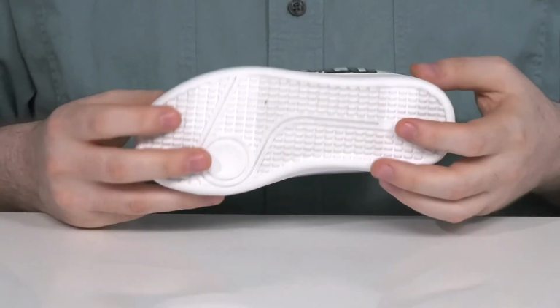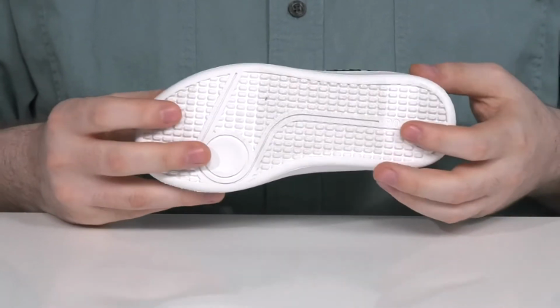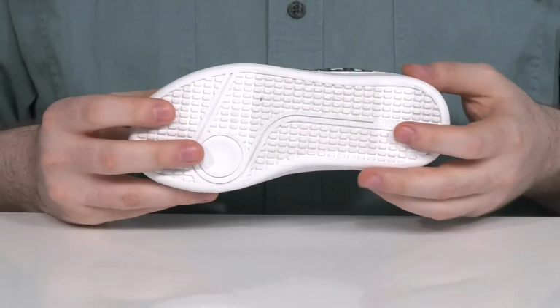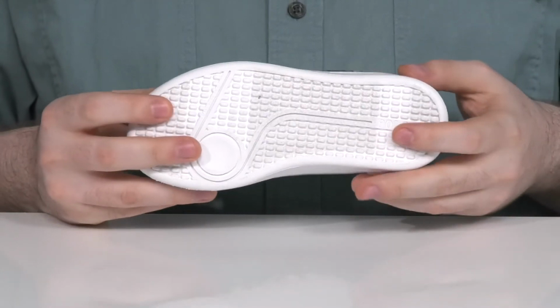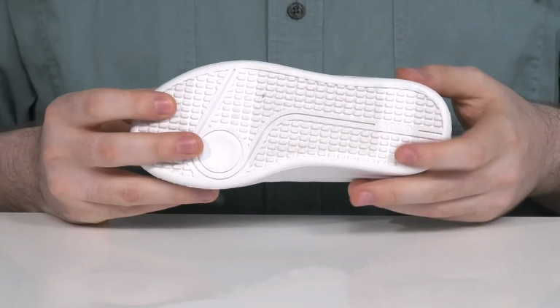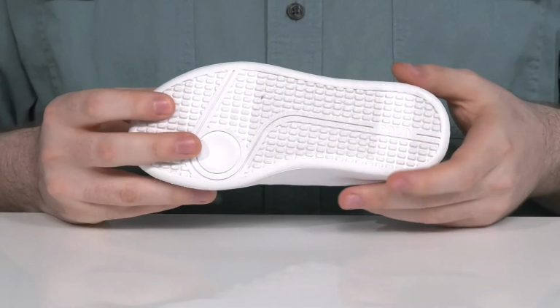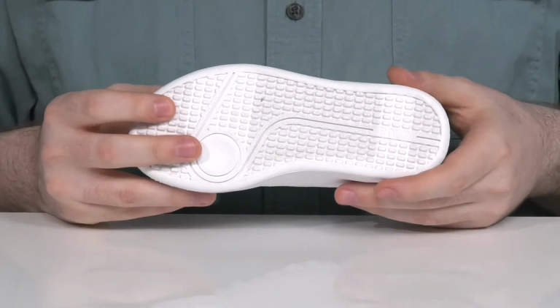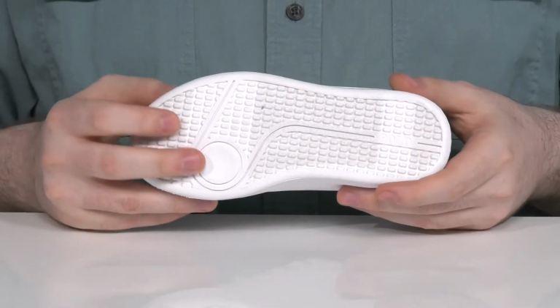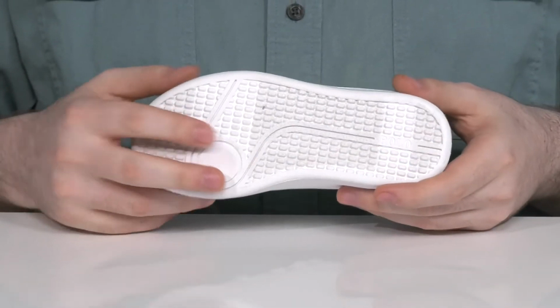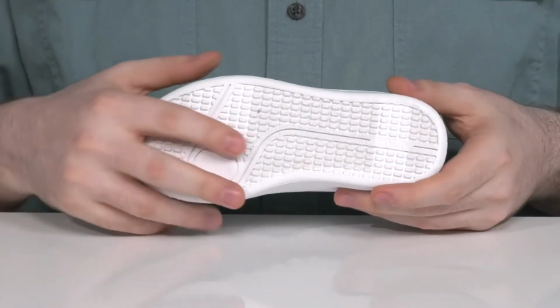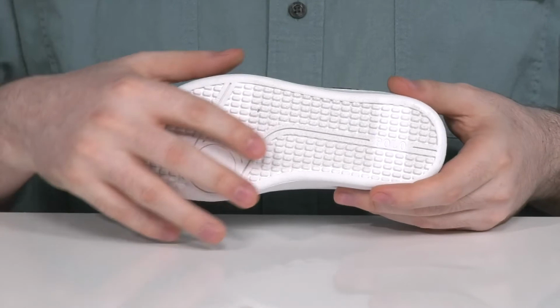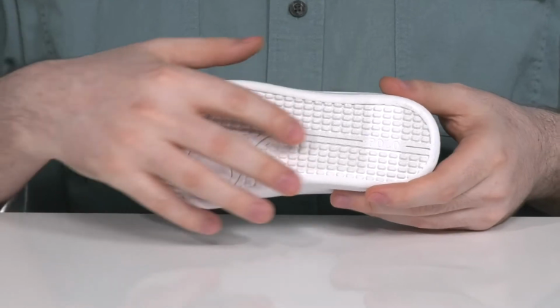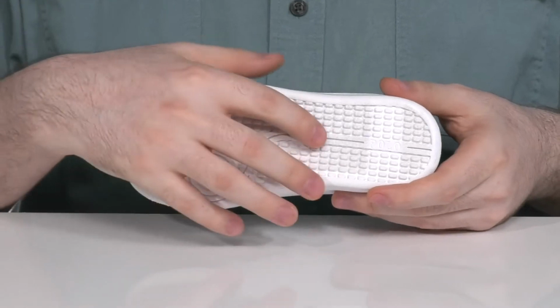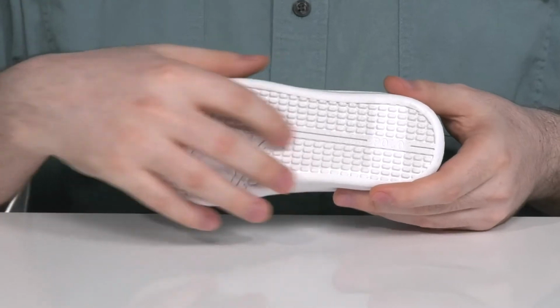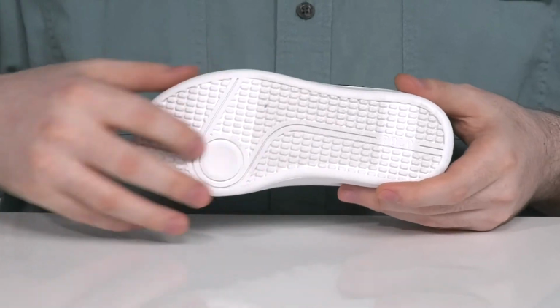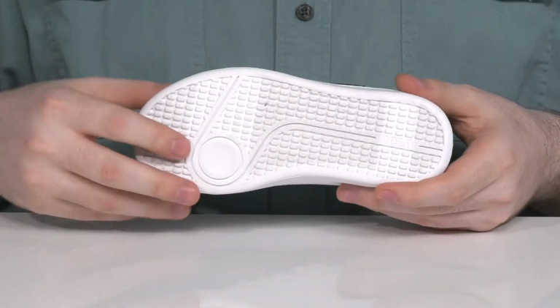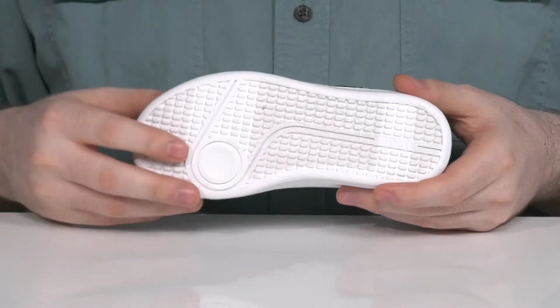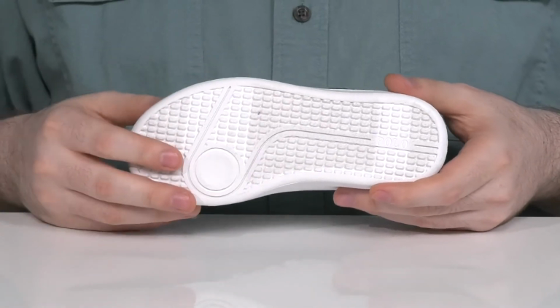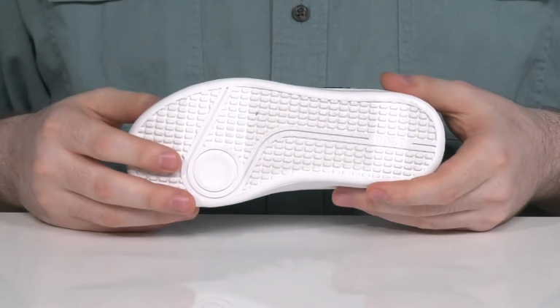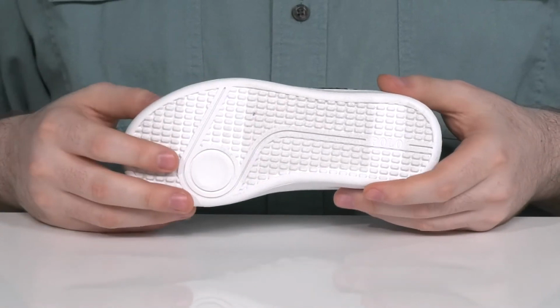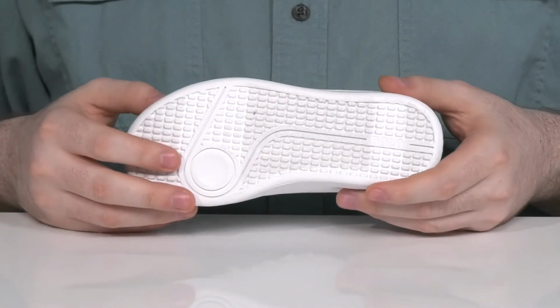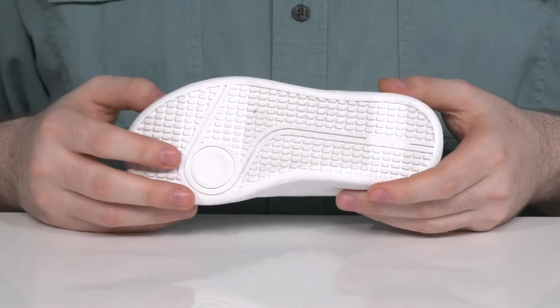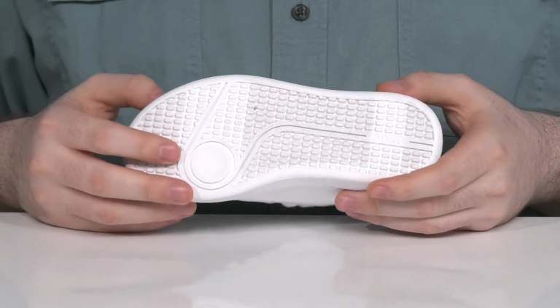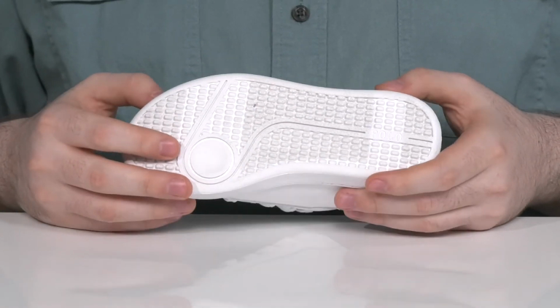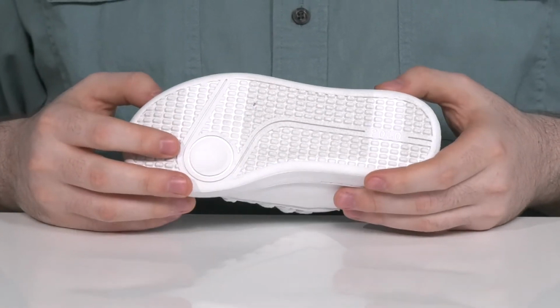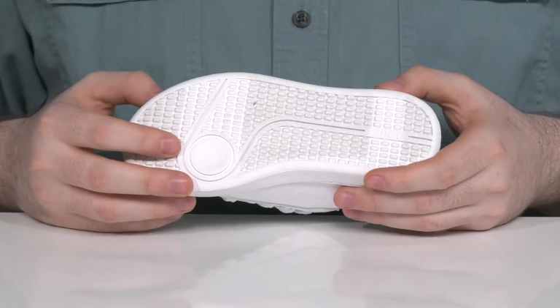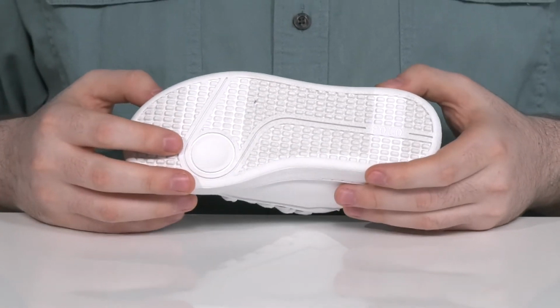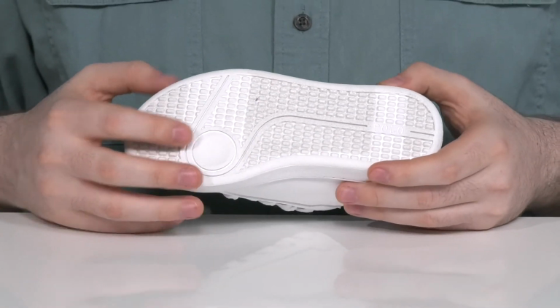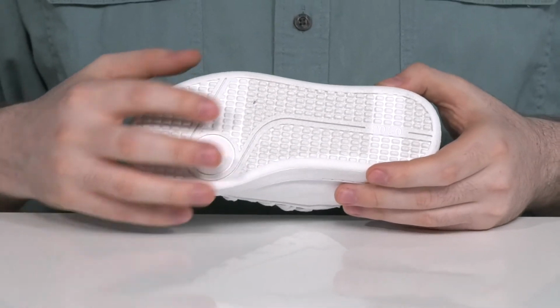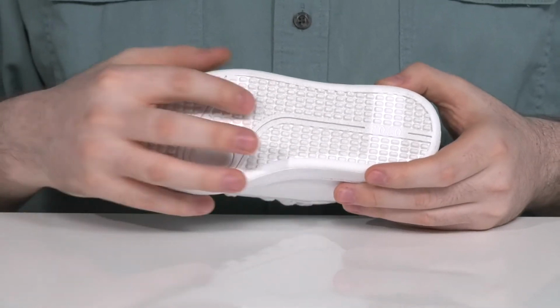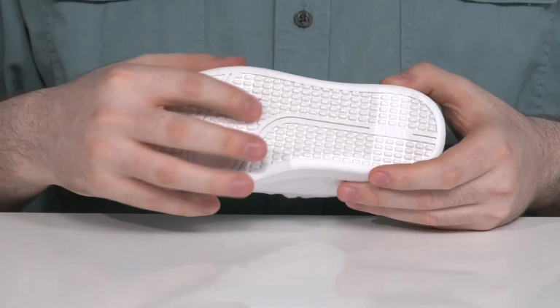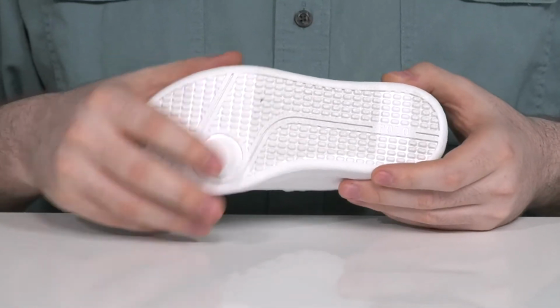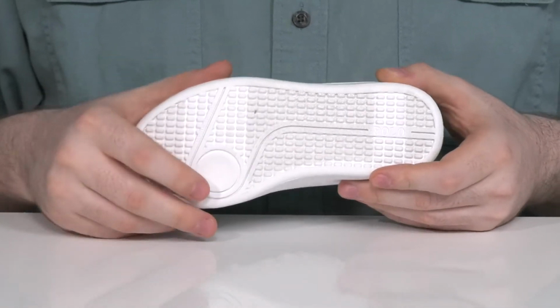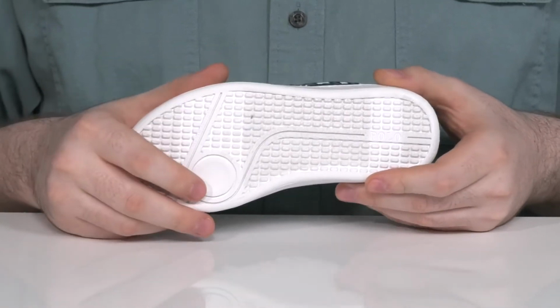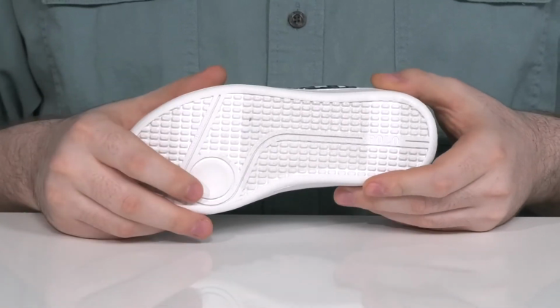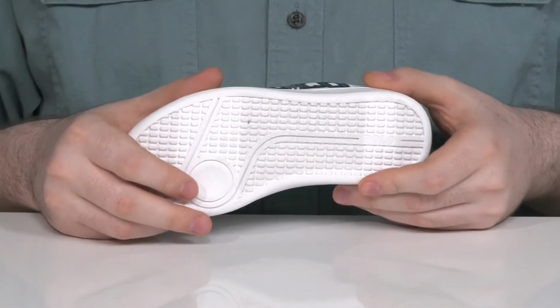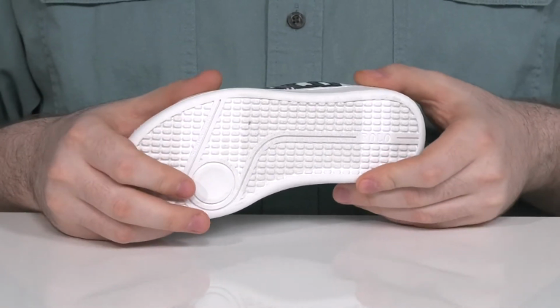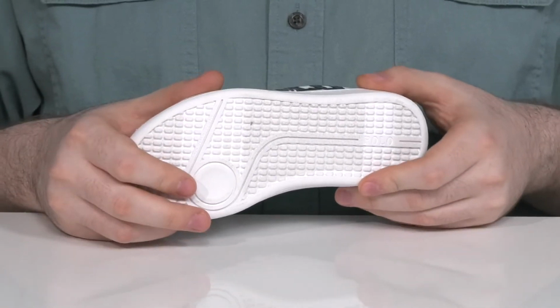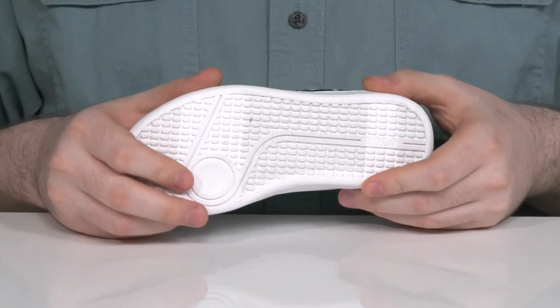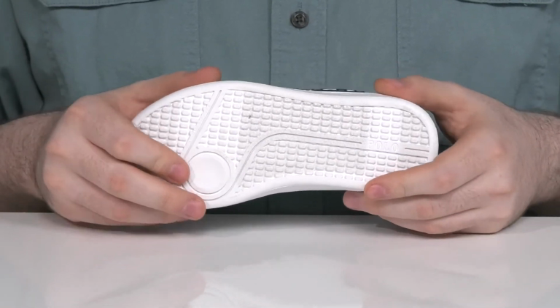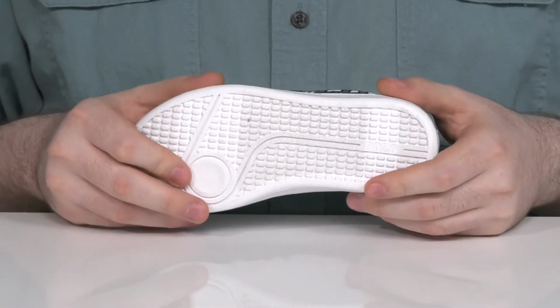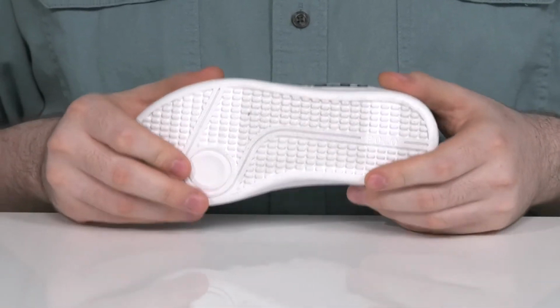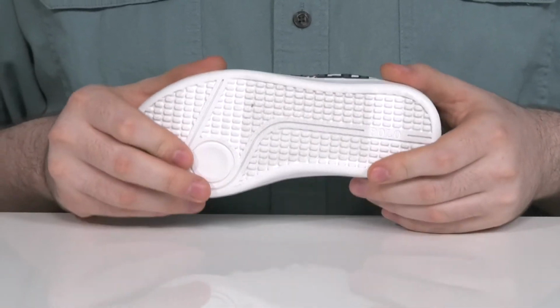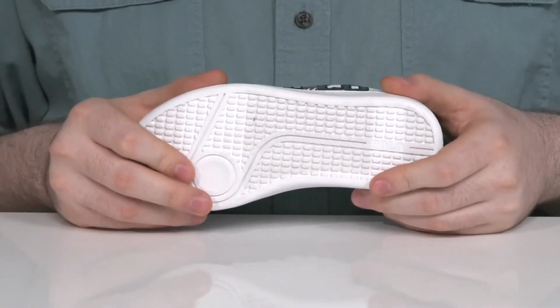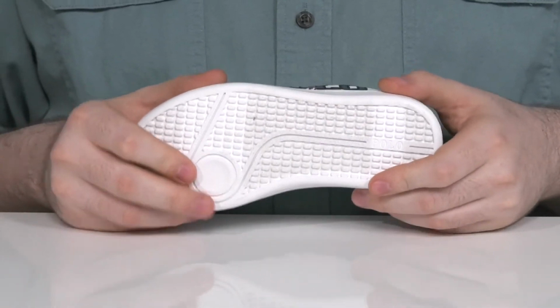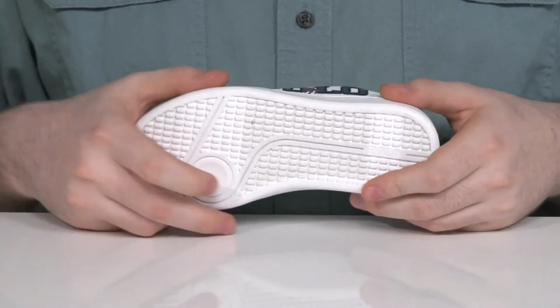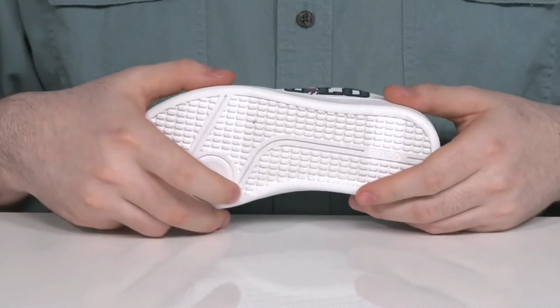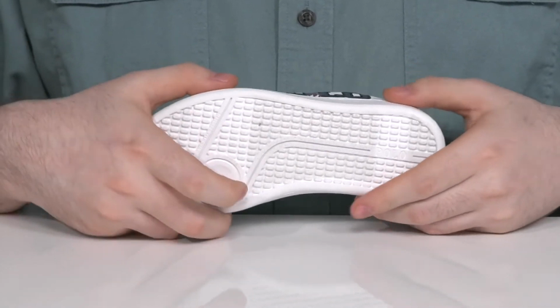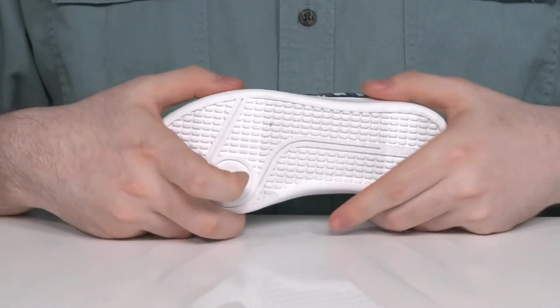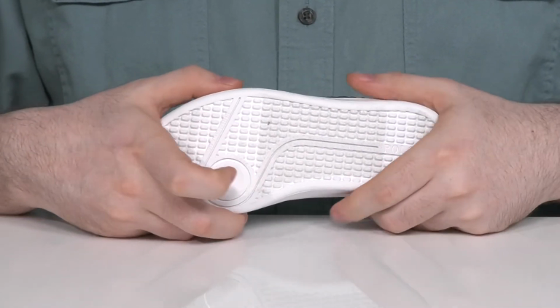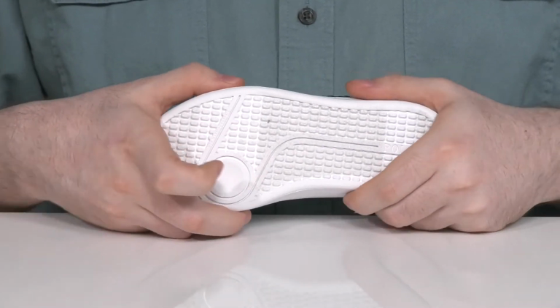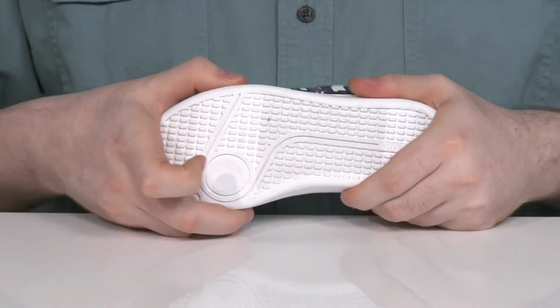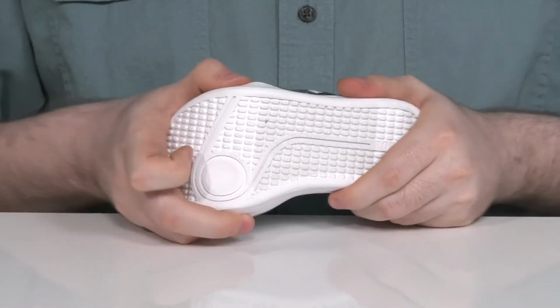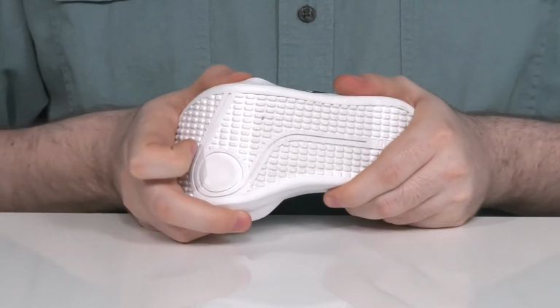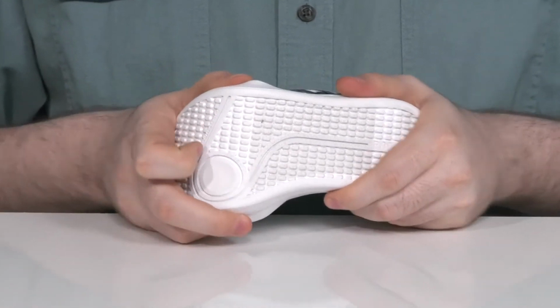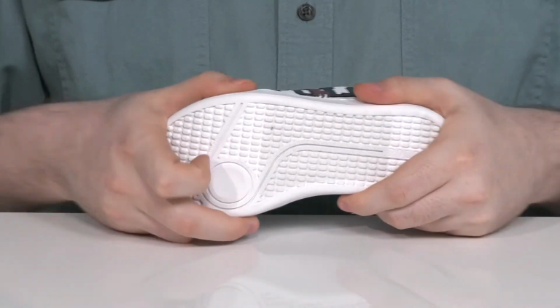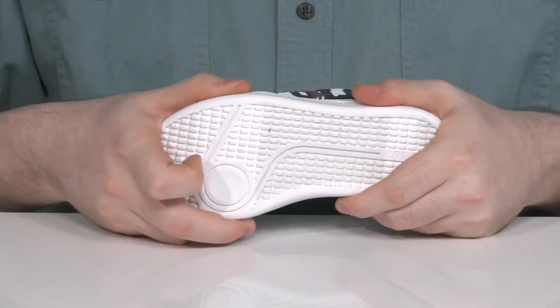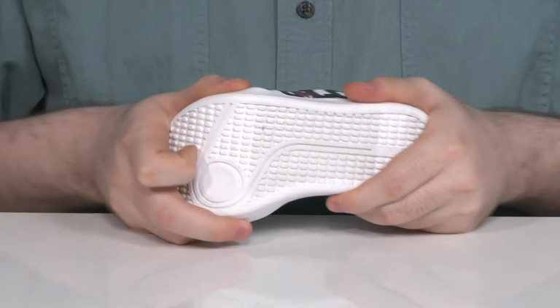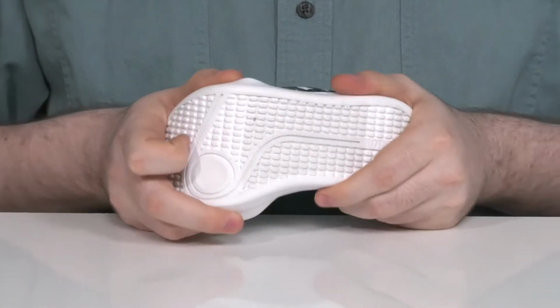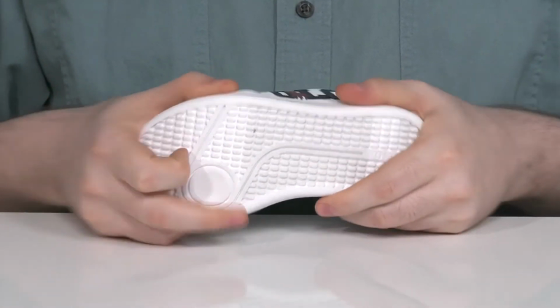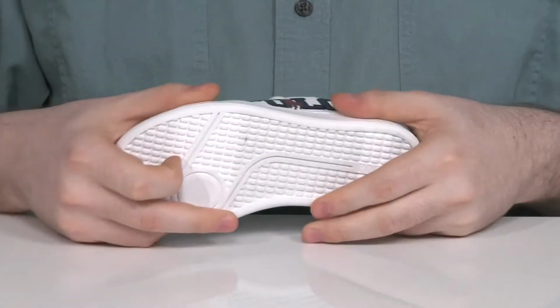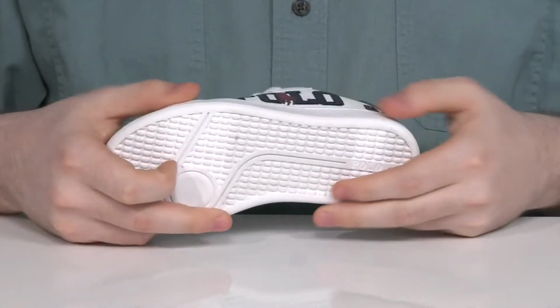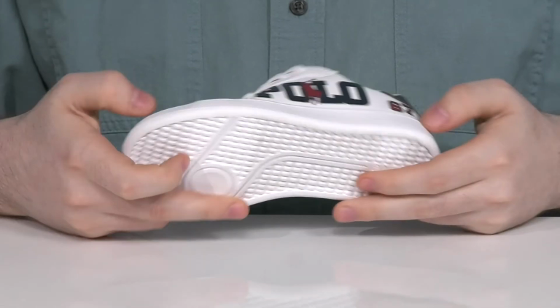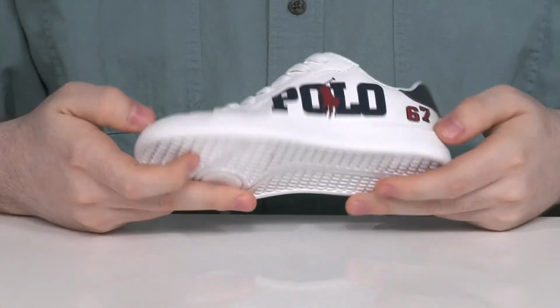Underneath it has a synthetic outsole with some textile flocking, giving it excellent grip along with plenty of flex.